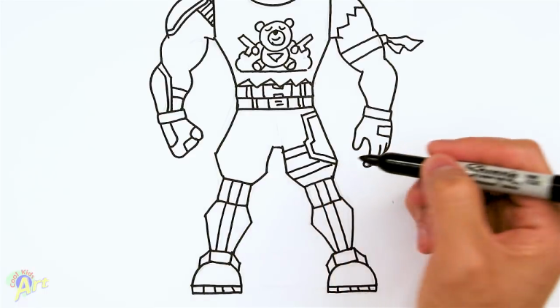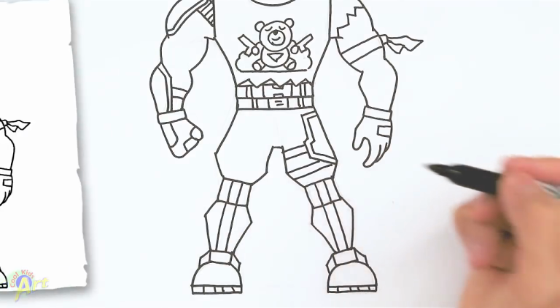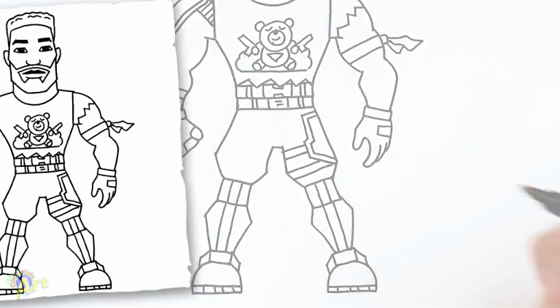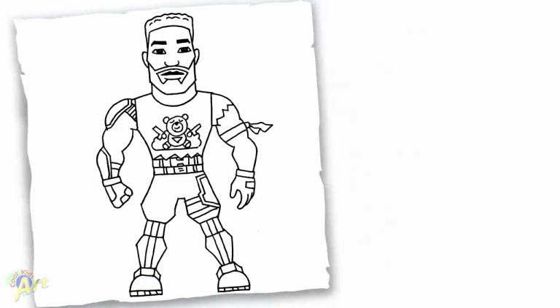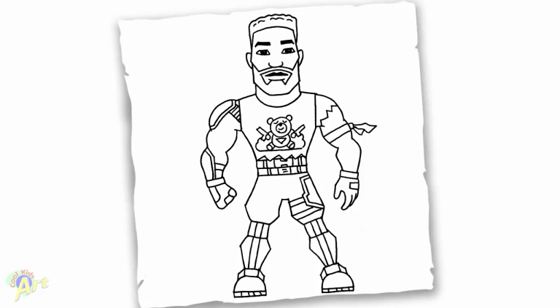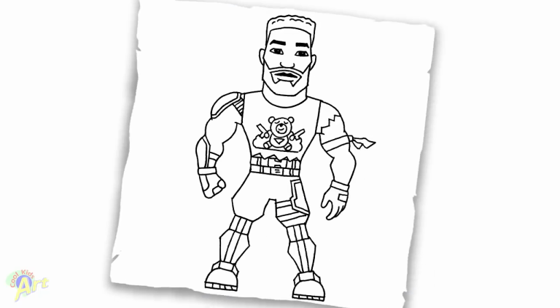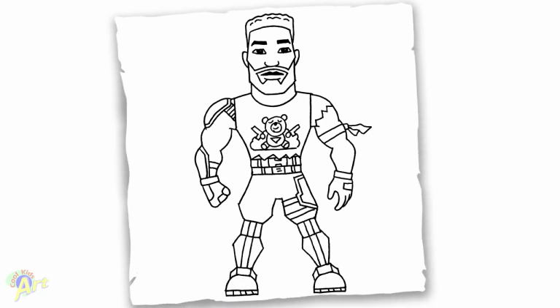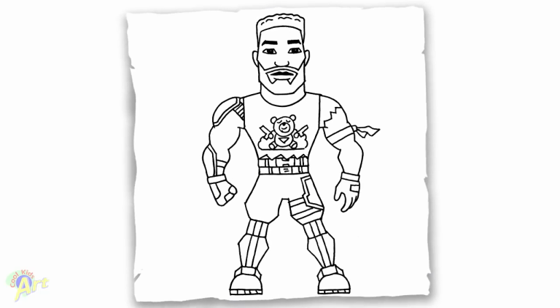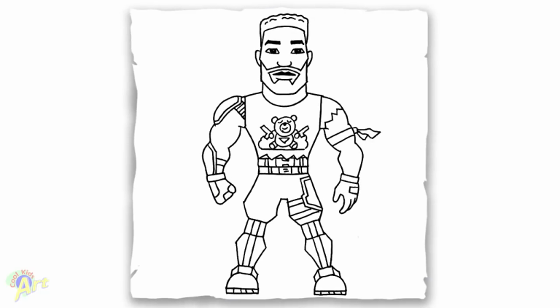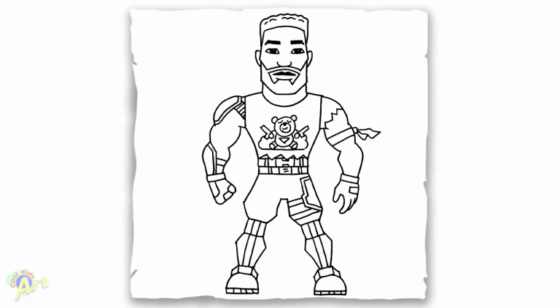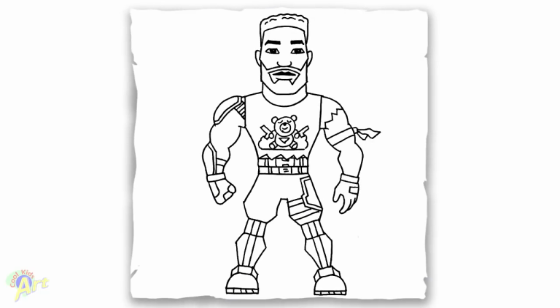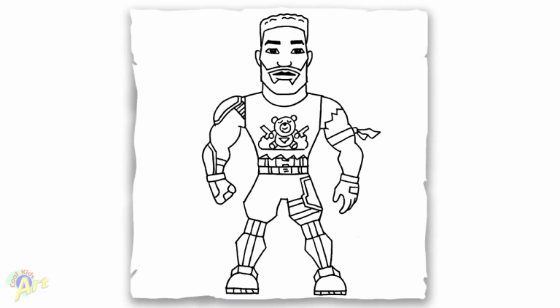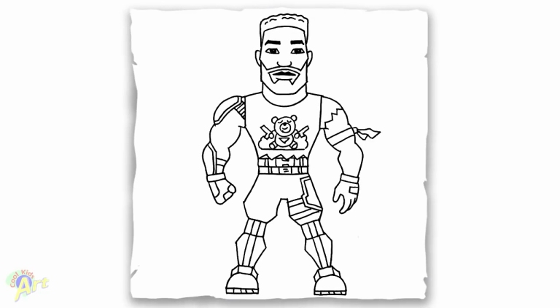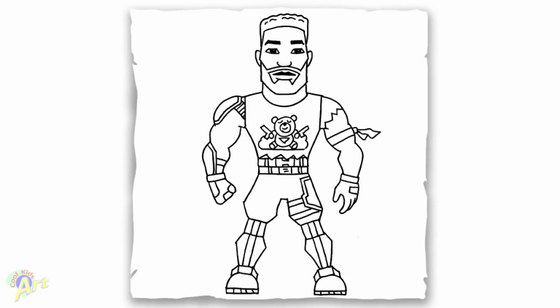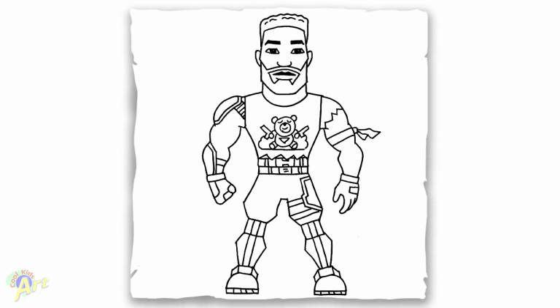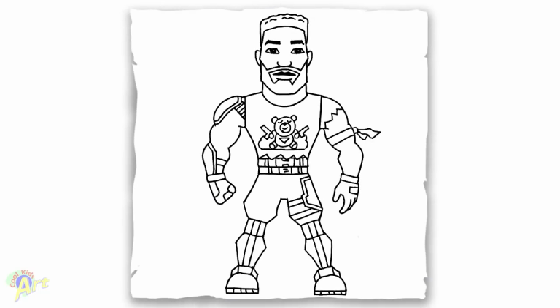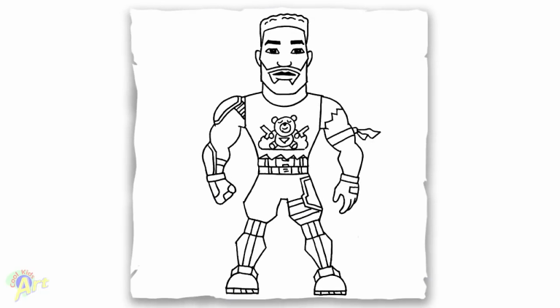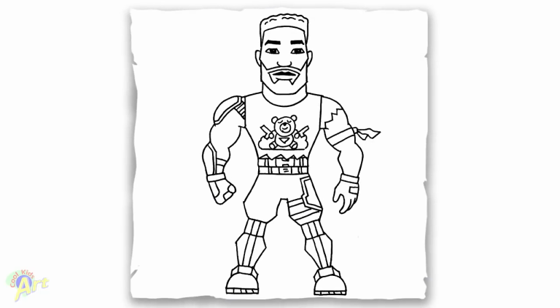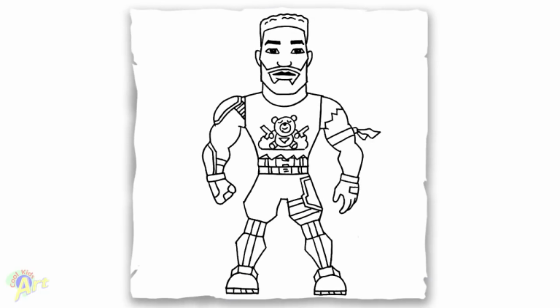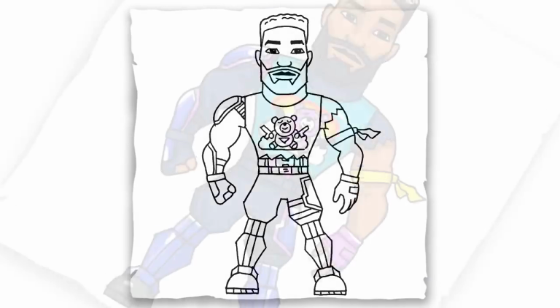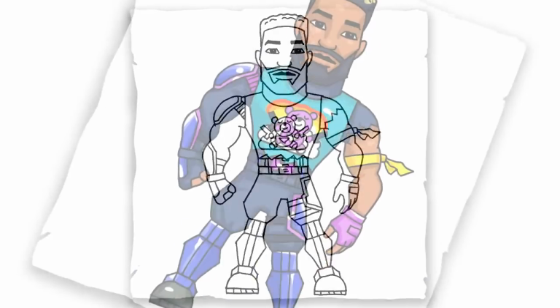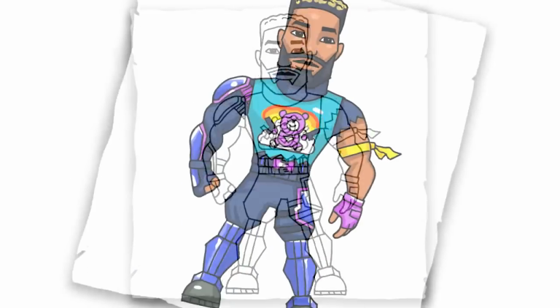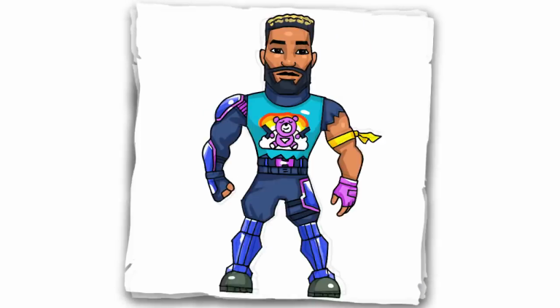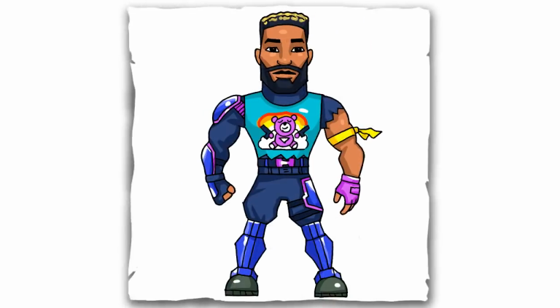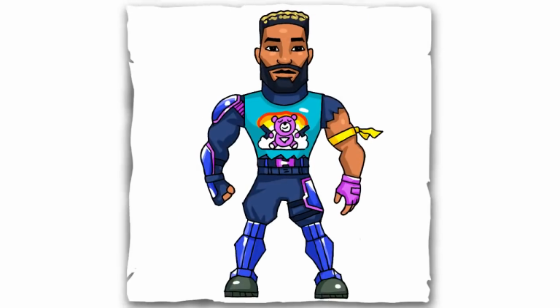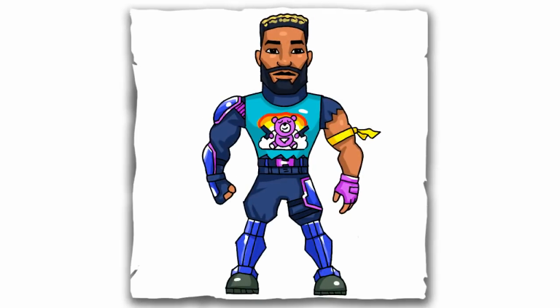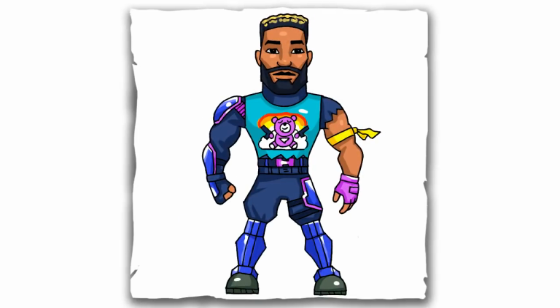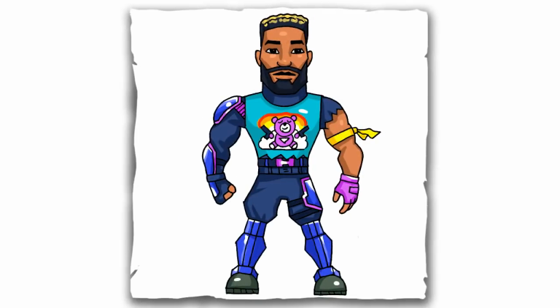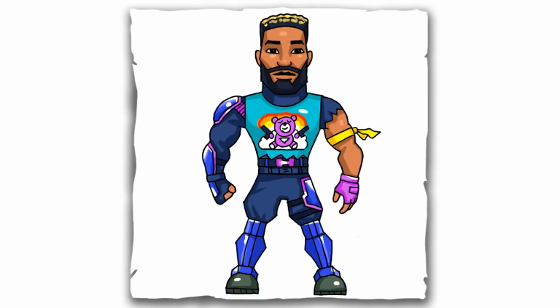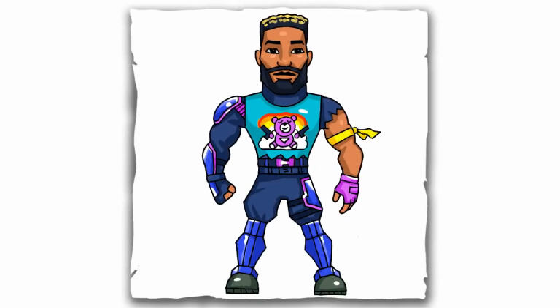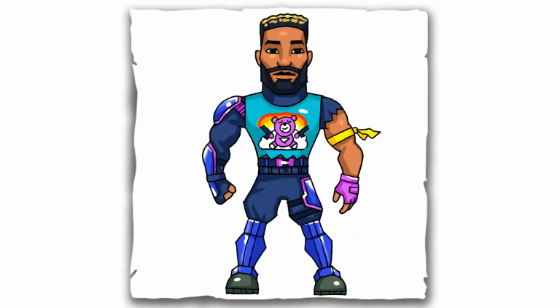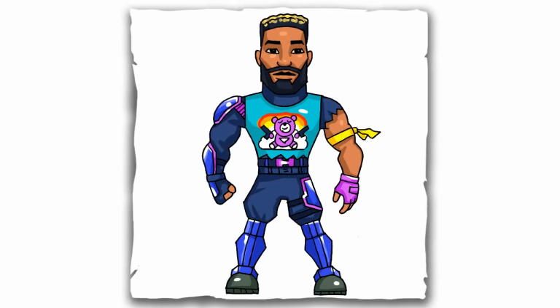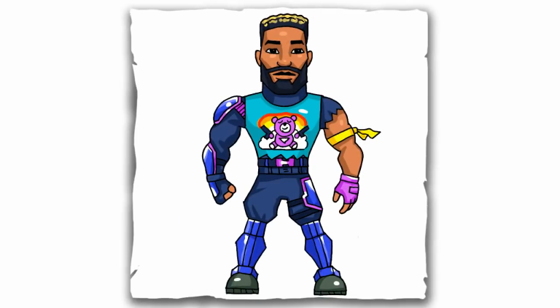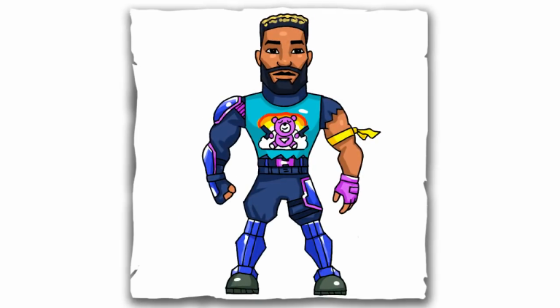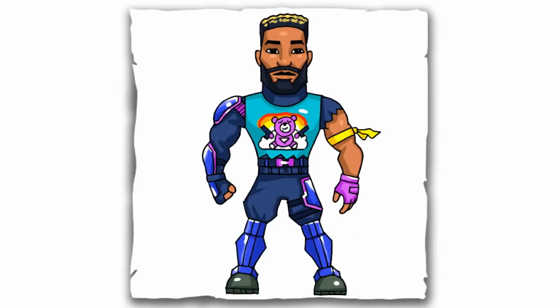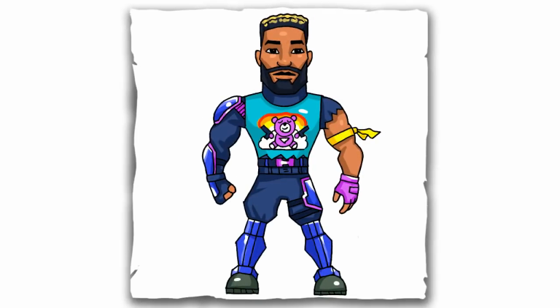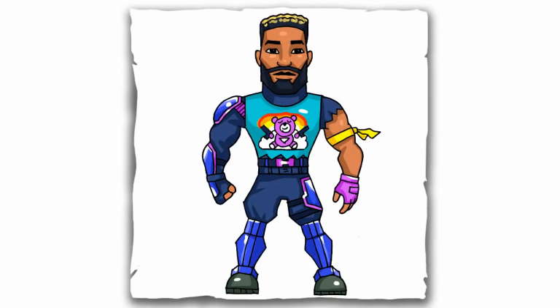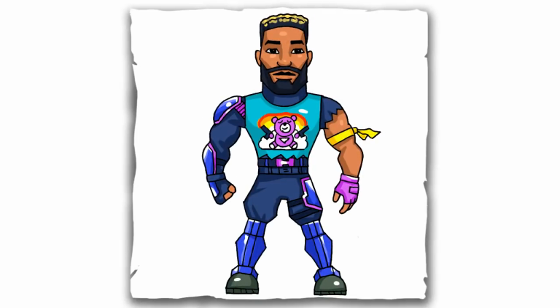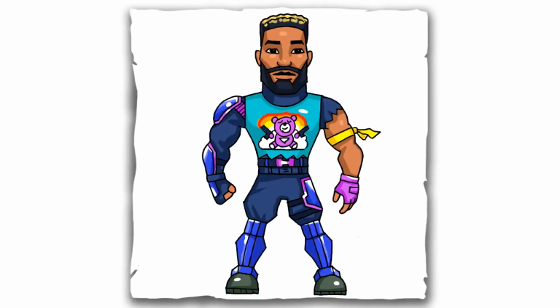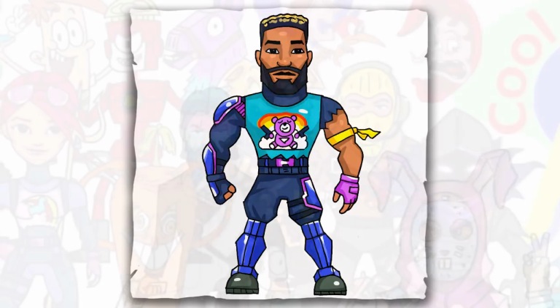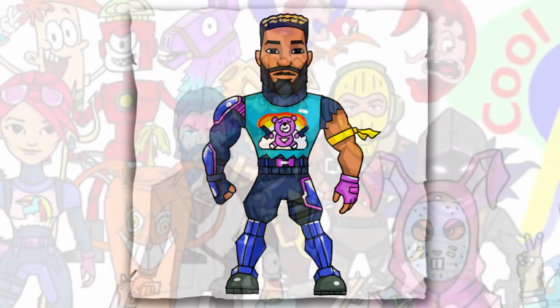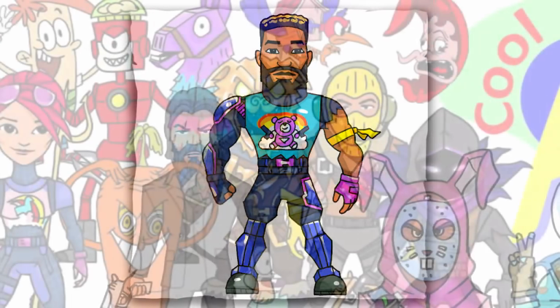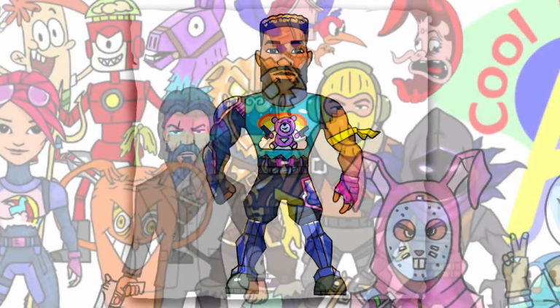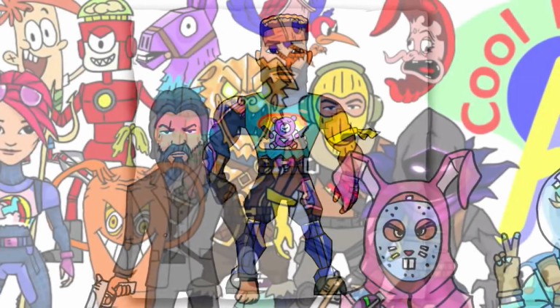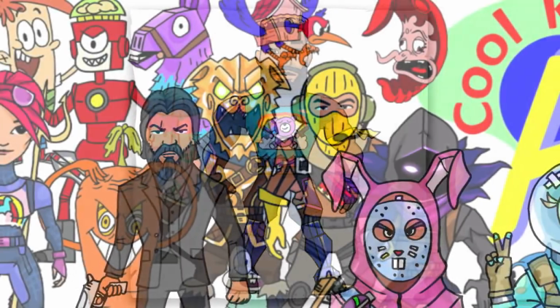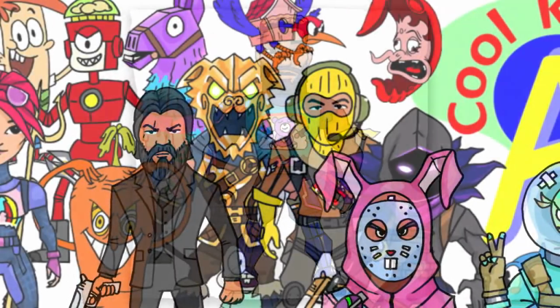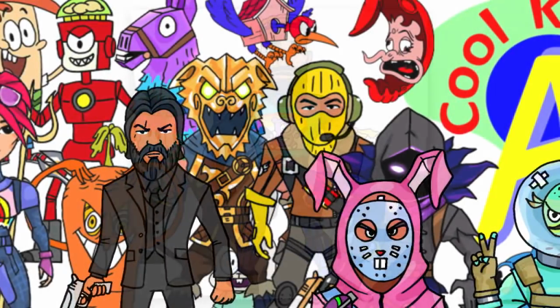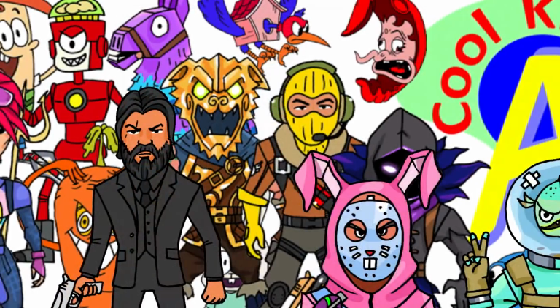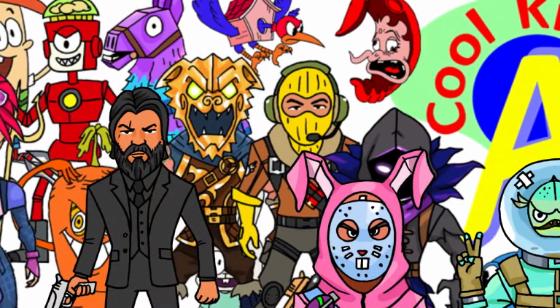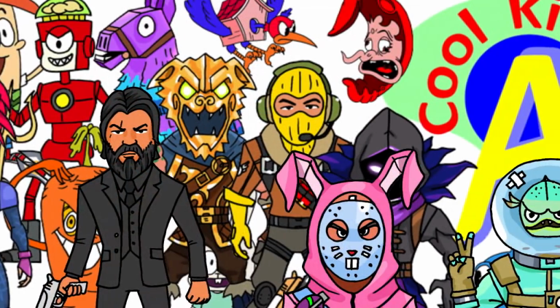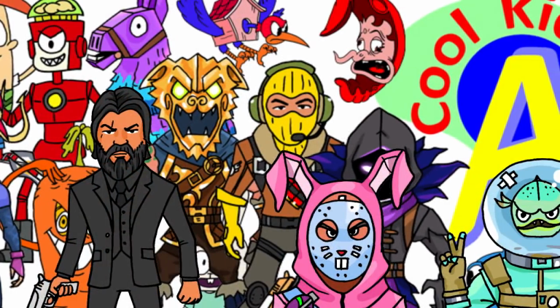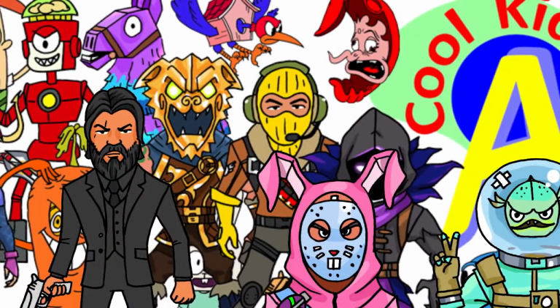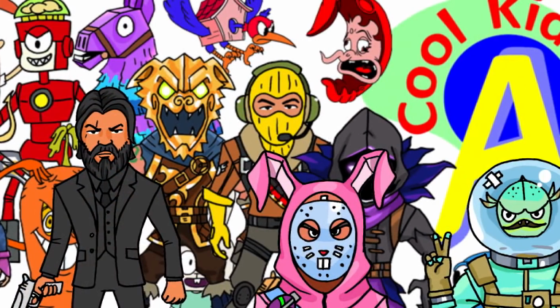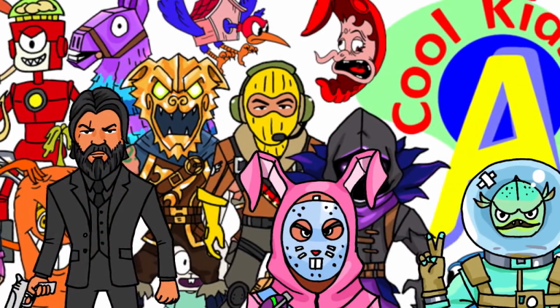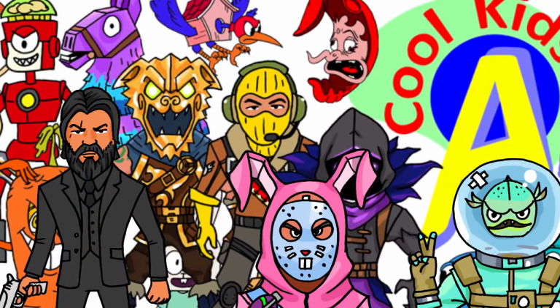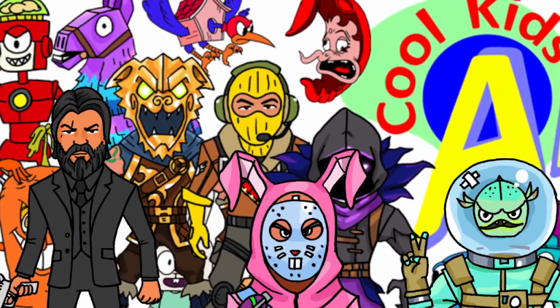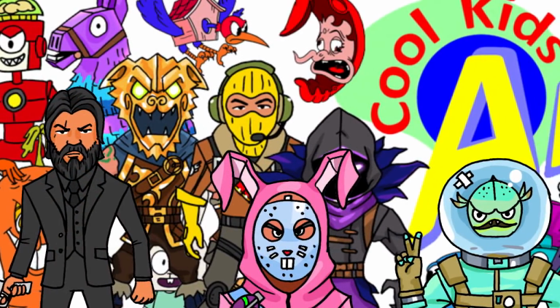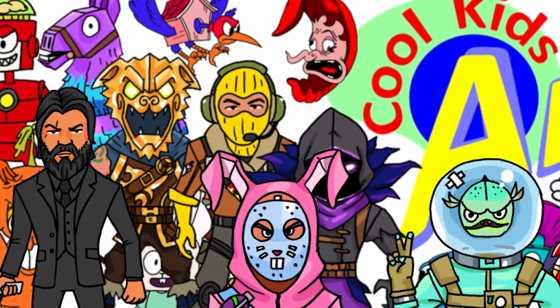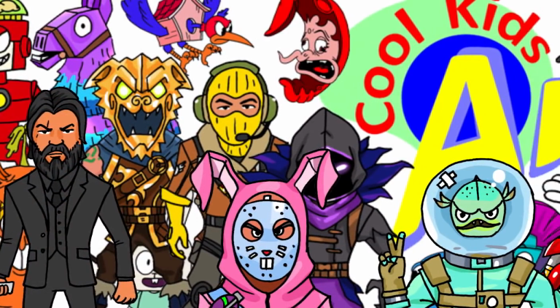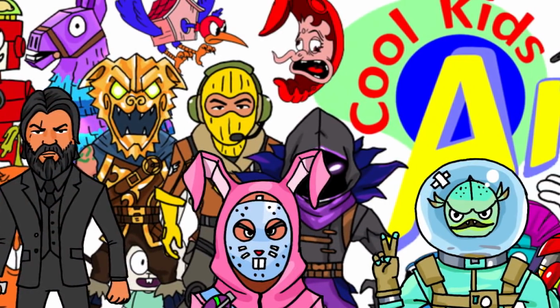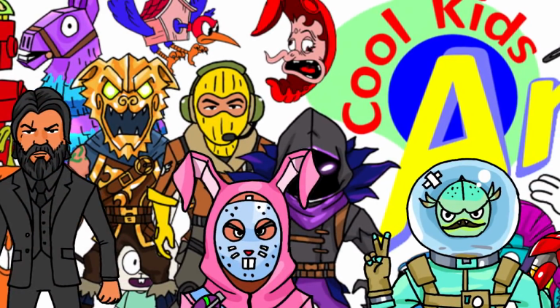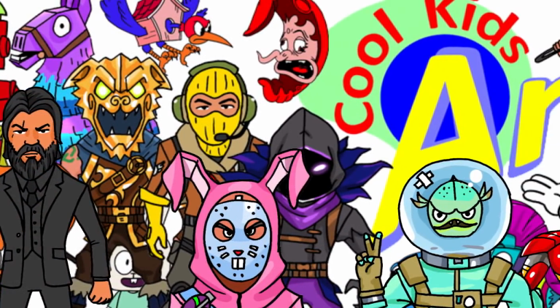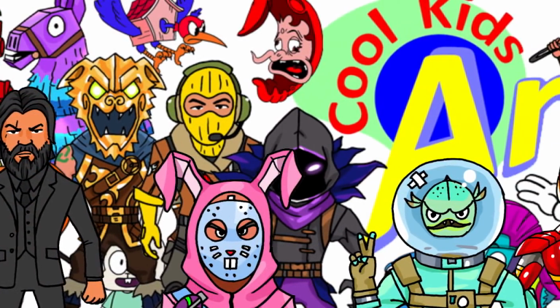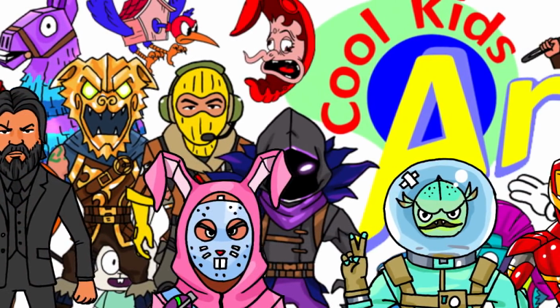He's a very cool looking character. Hope you guys like the way it turned out. And if you do, please do give me a thumbs up. And I will see you next time.